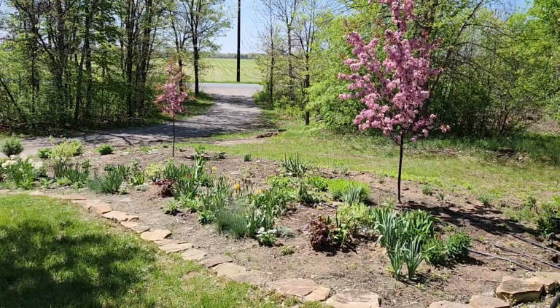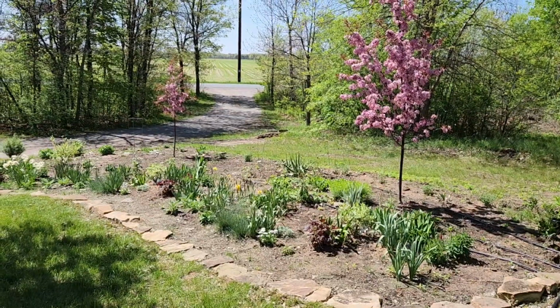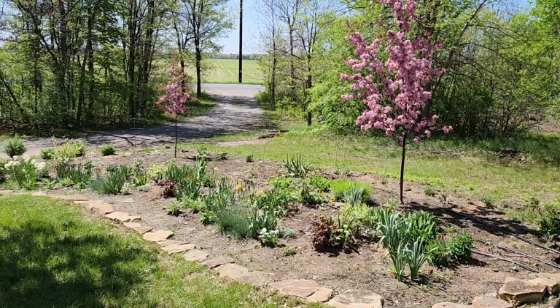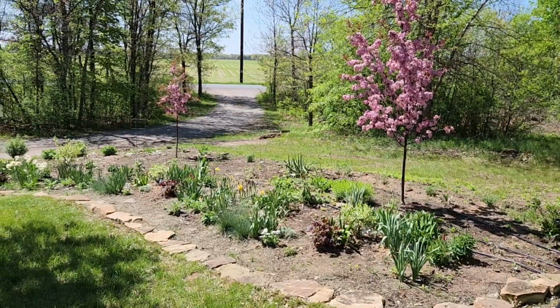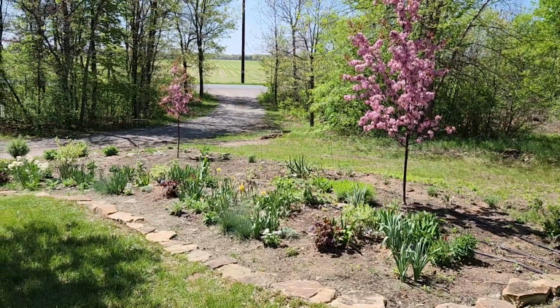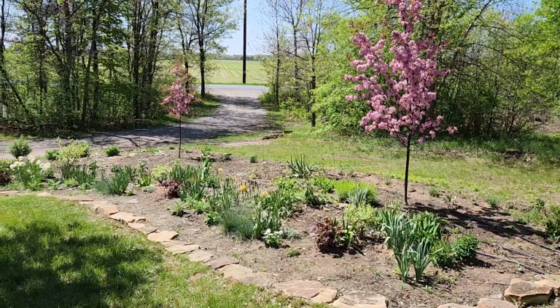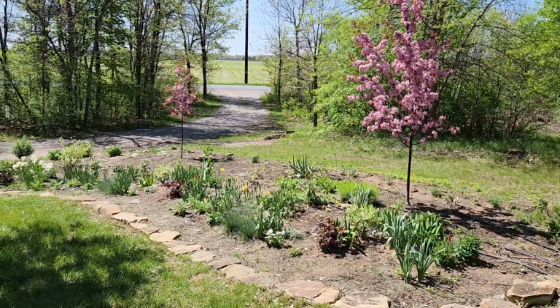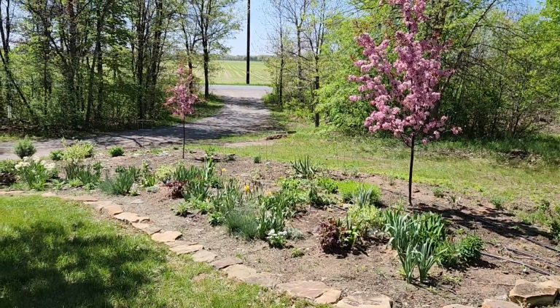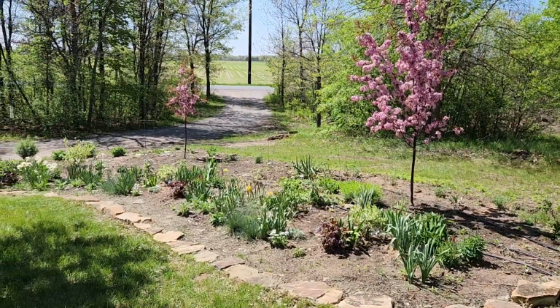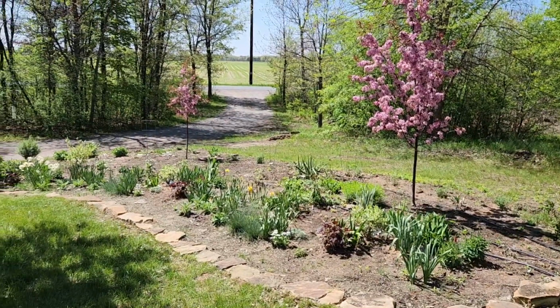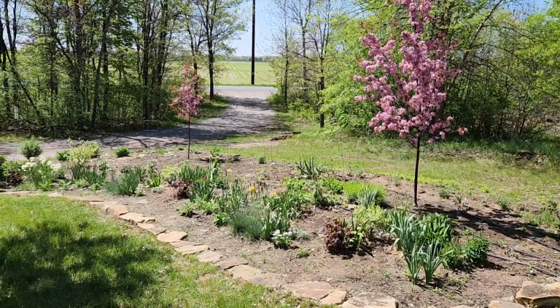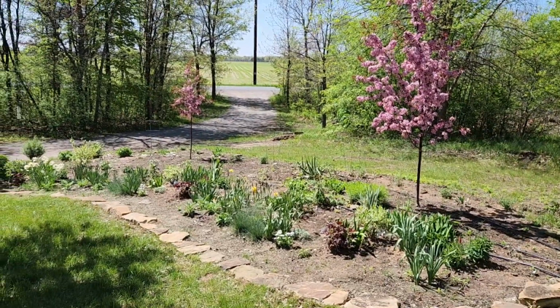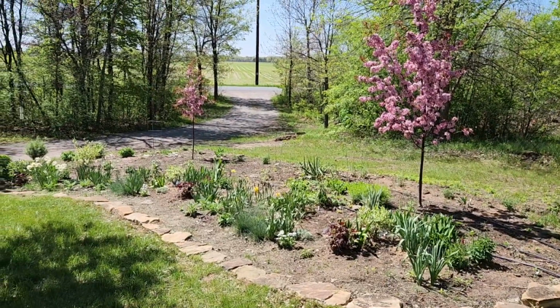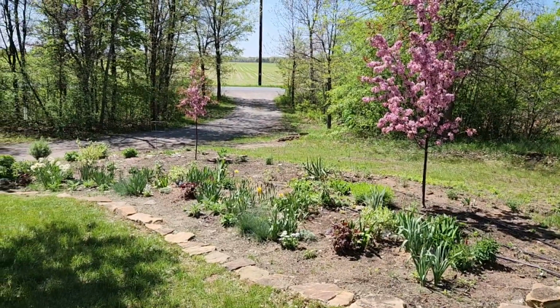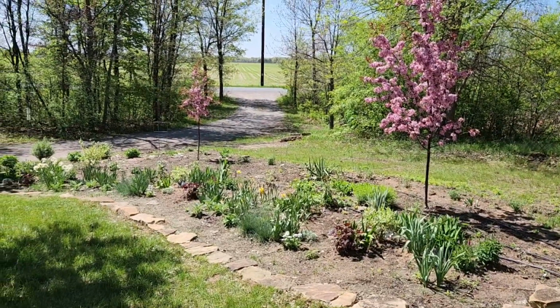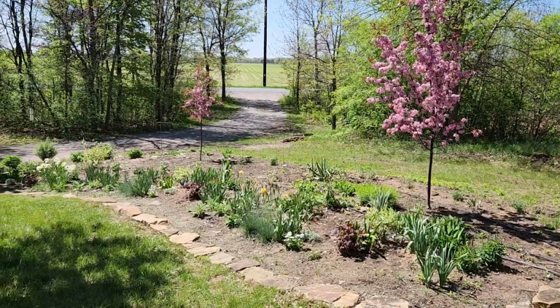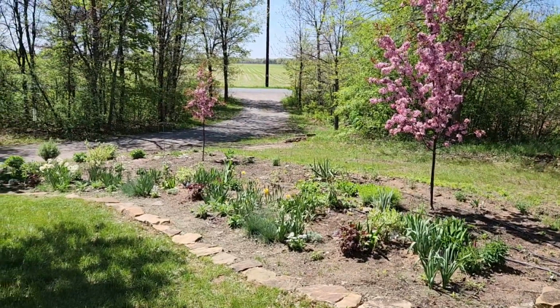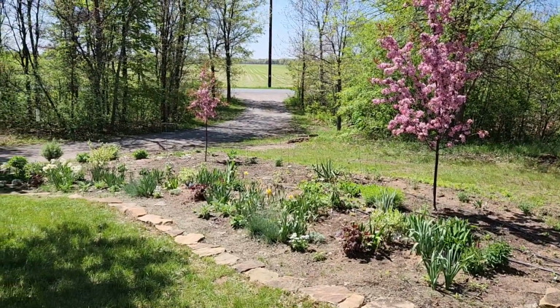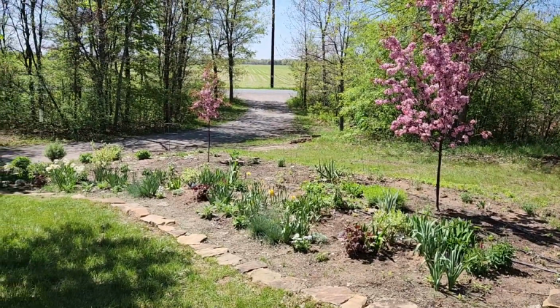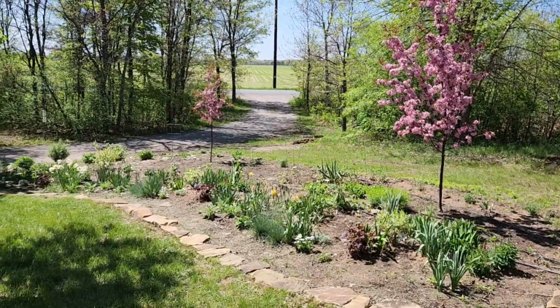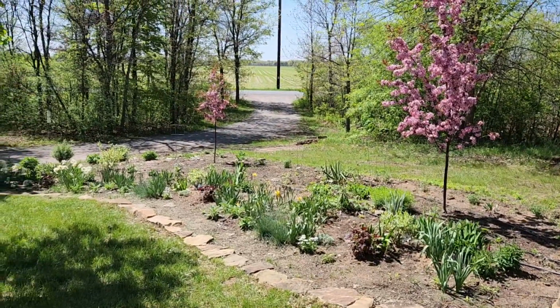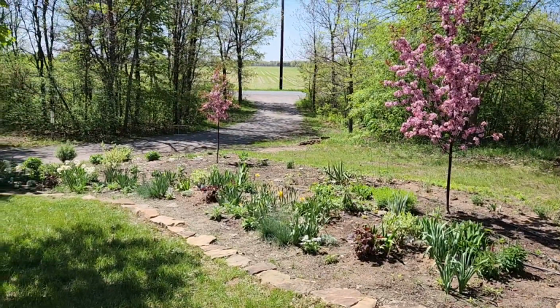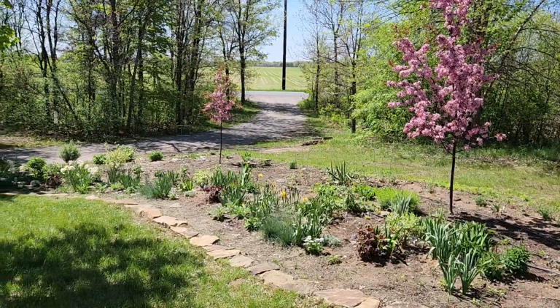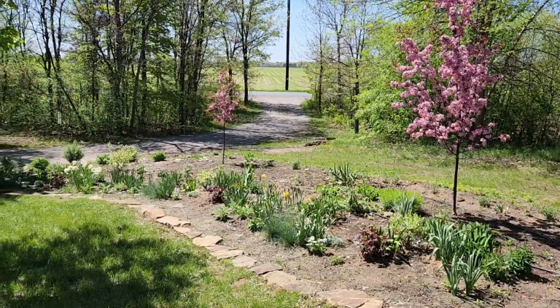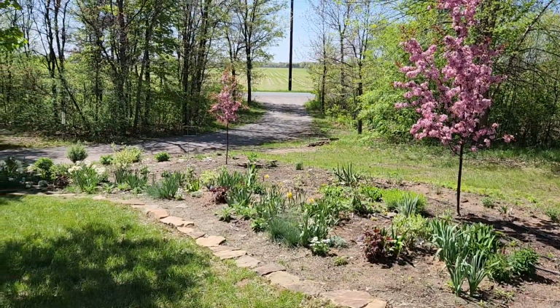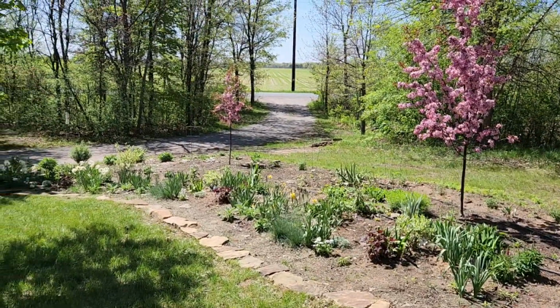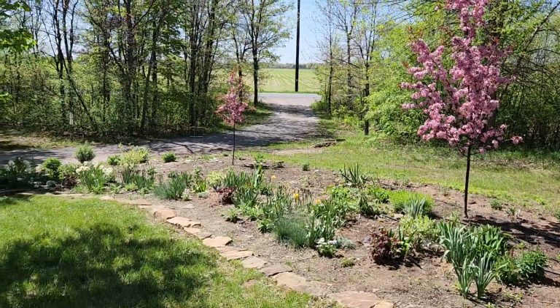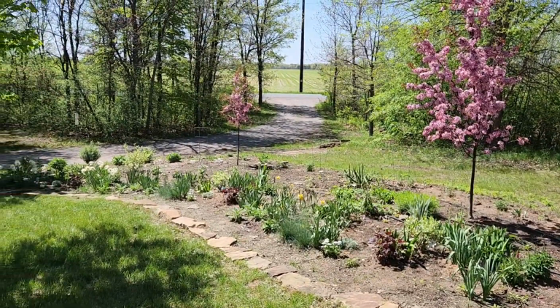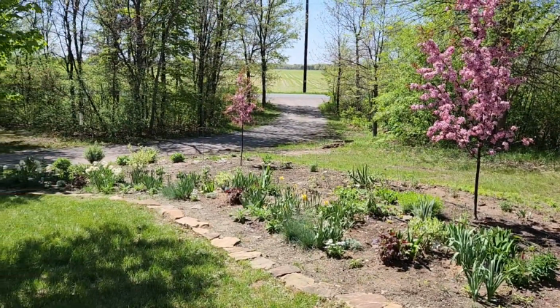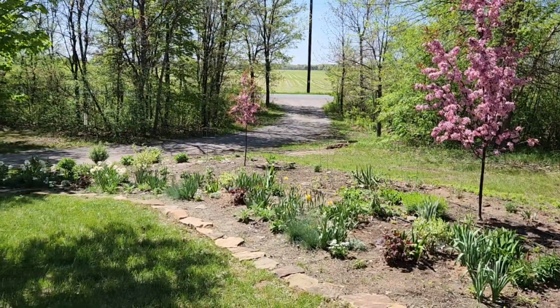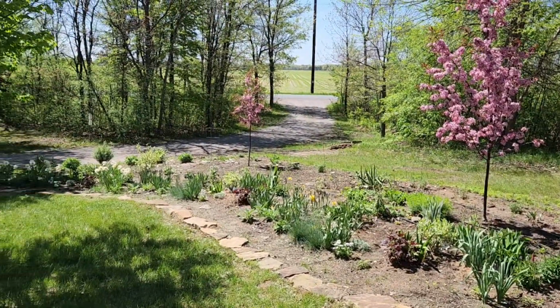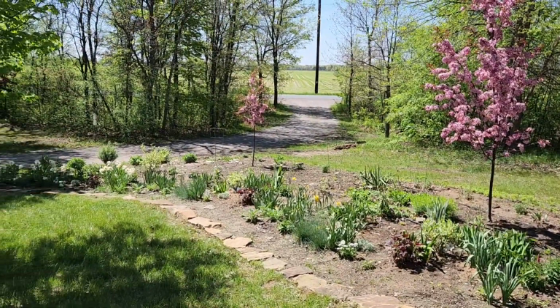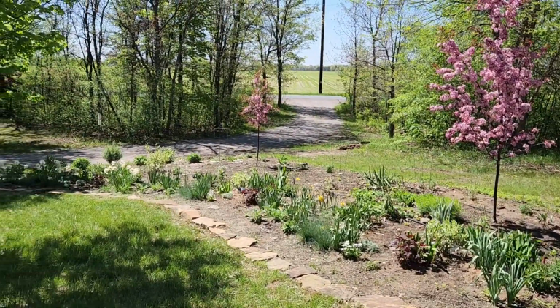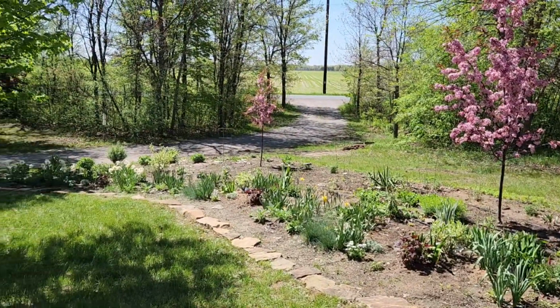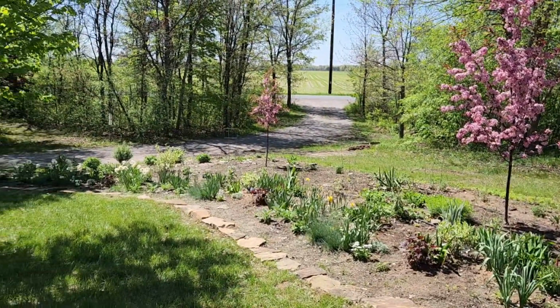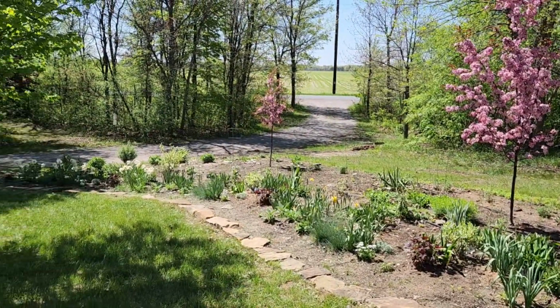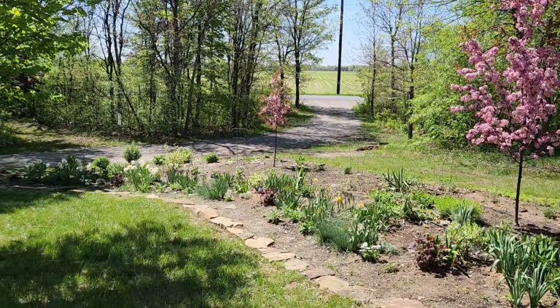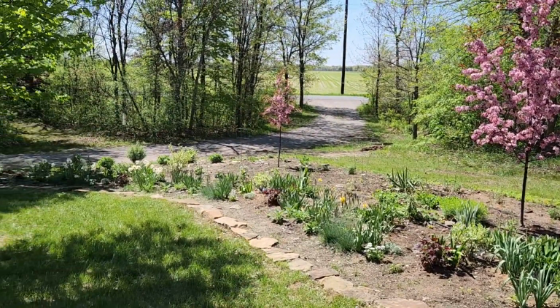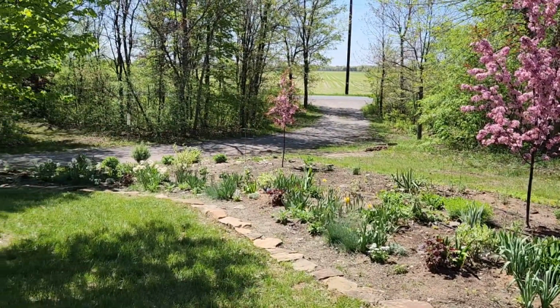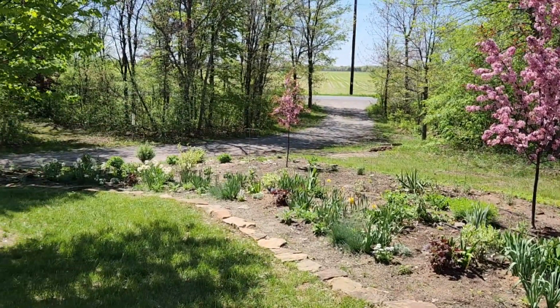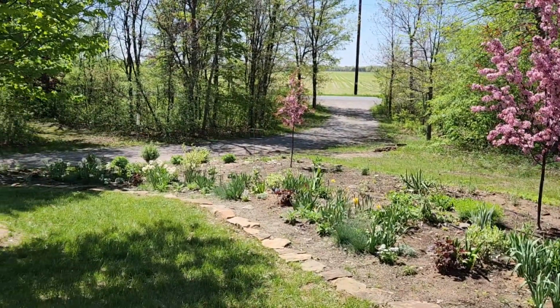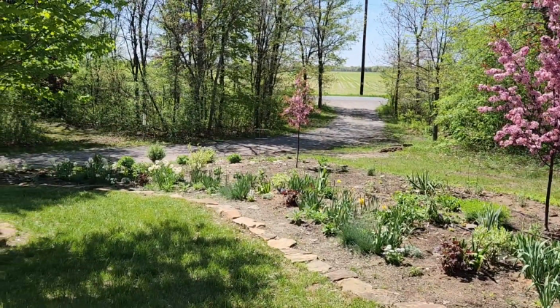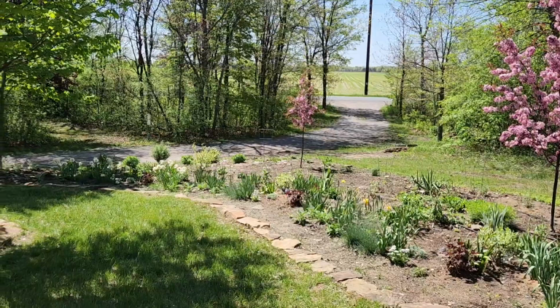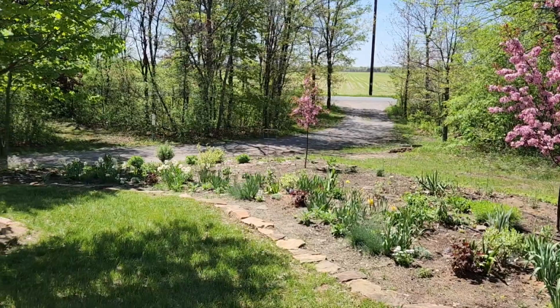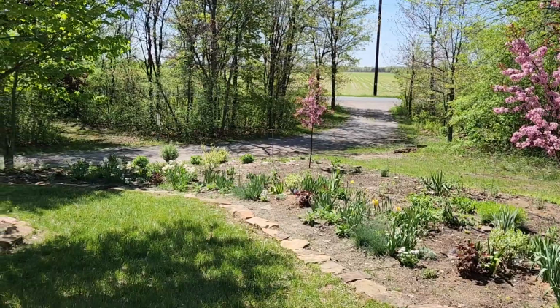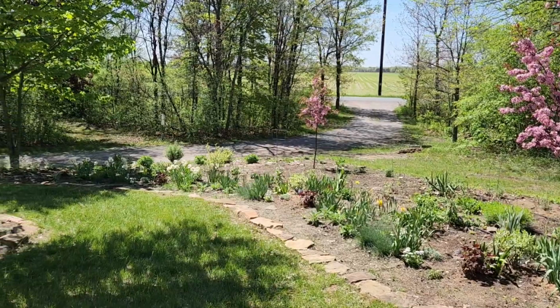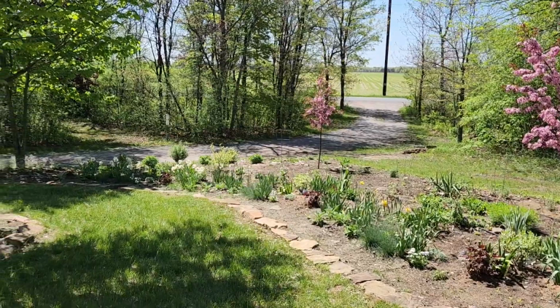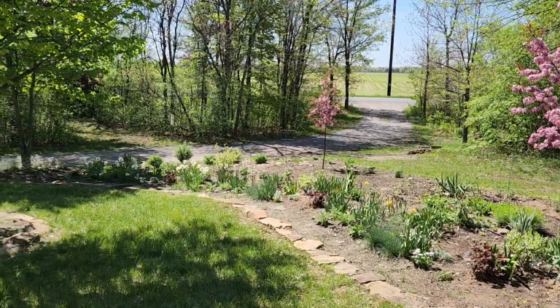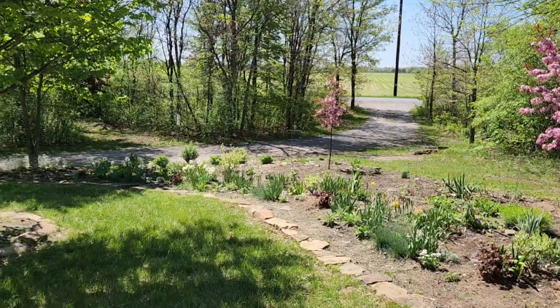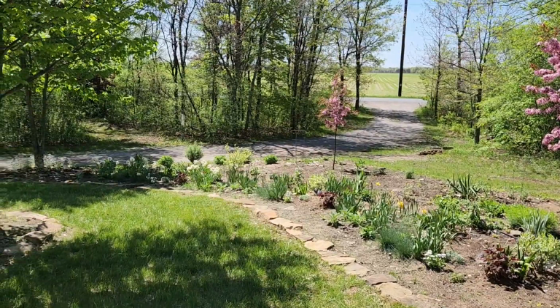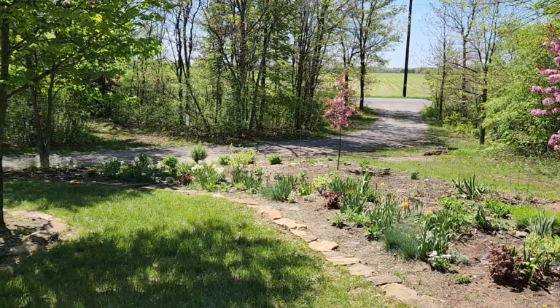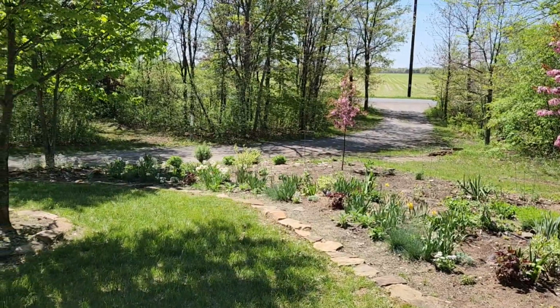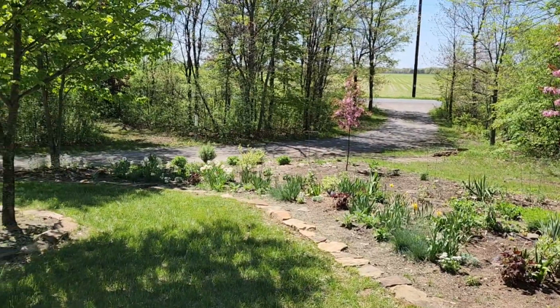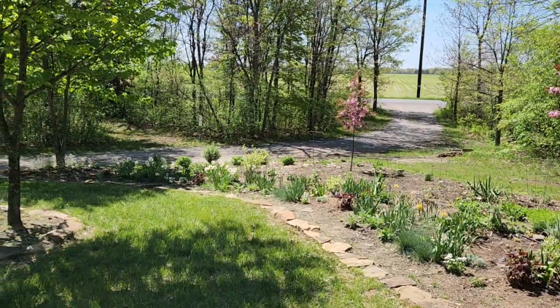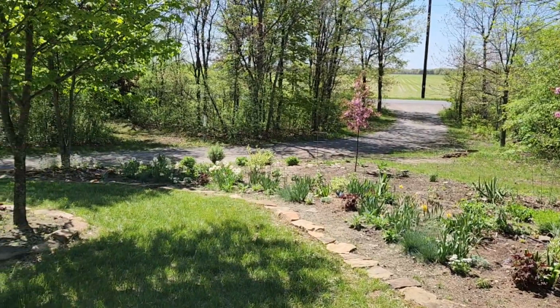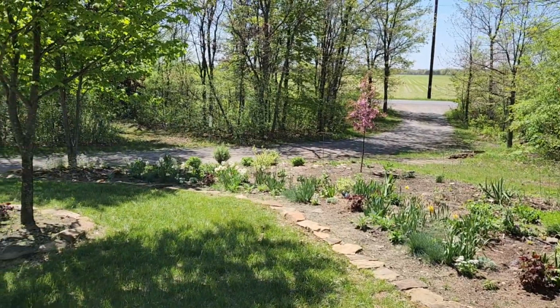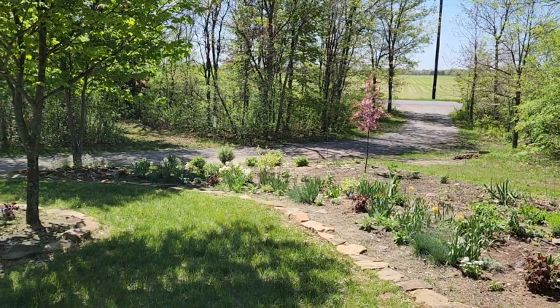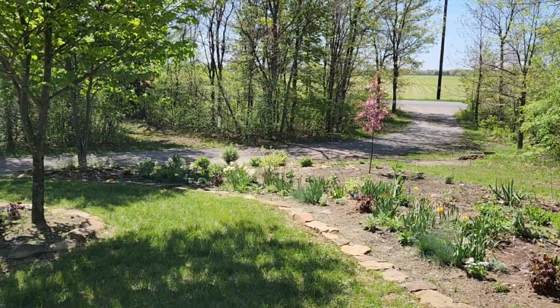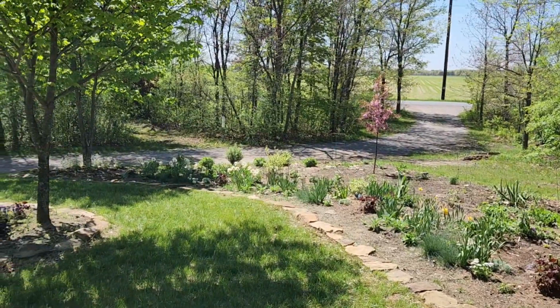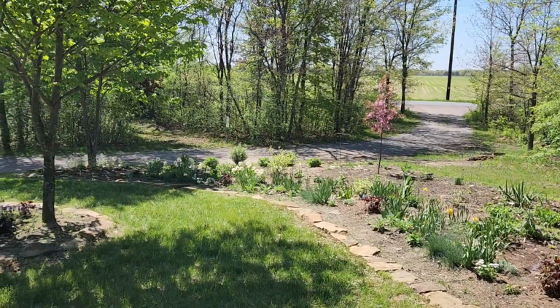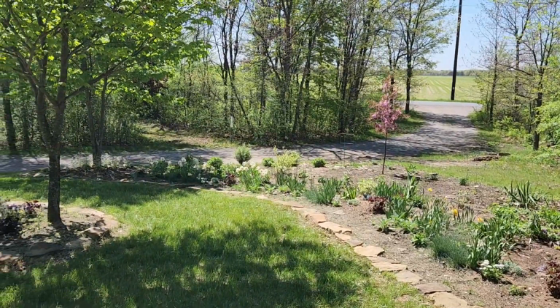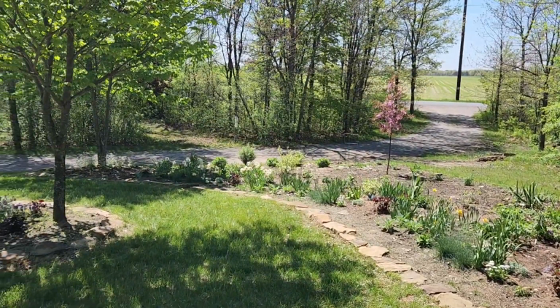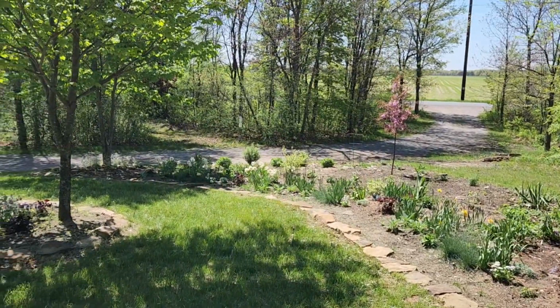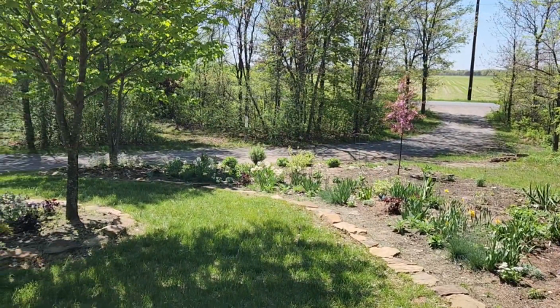Hello everyone and welcome to Tailored Acres. I'm Taylor and I am a home gardener in Wisconsin, Zone 4B.